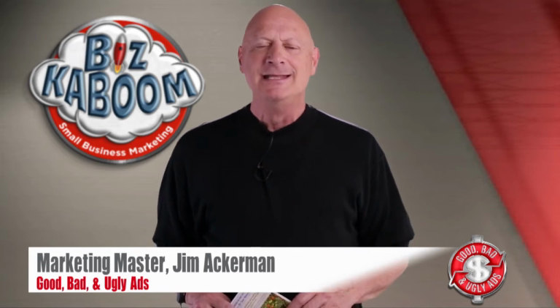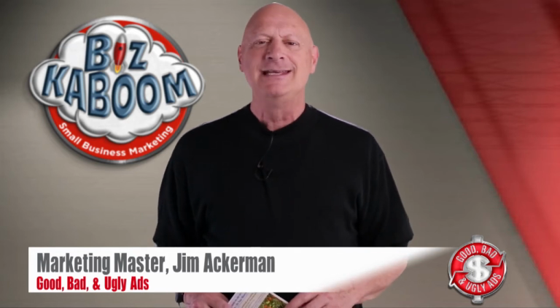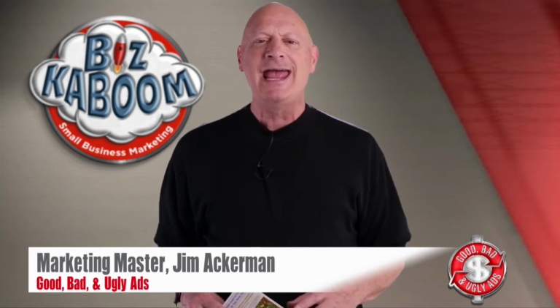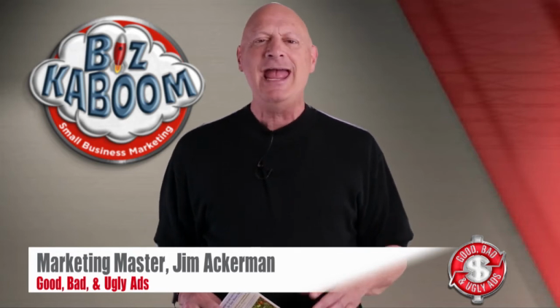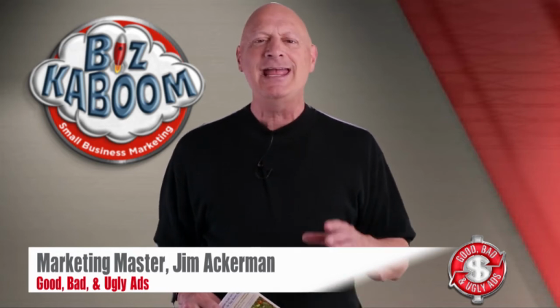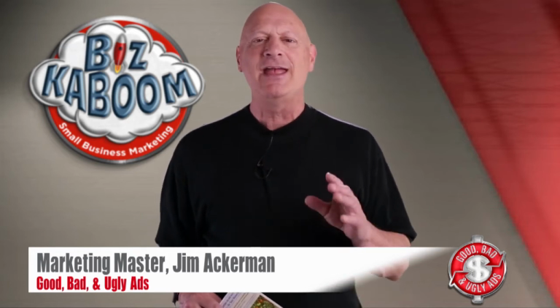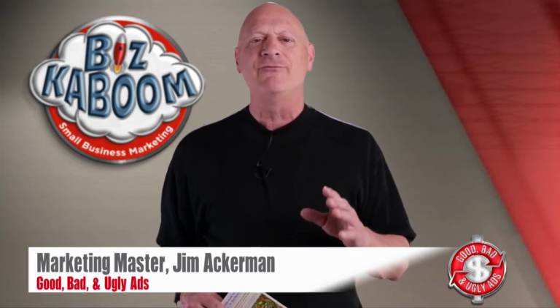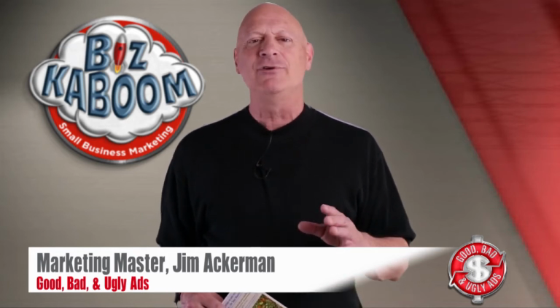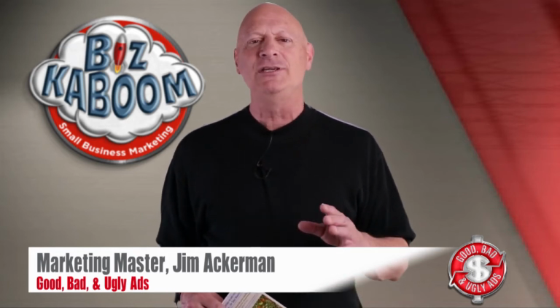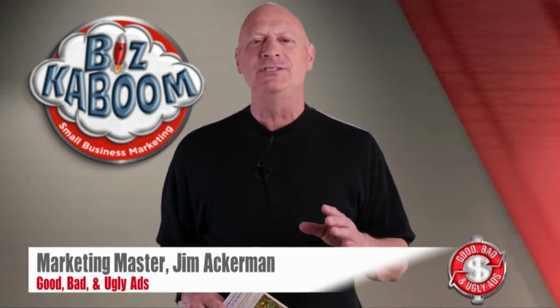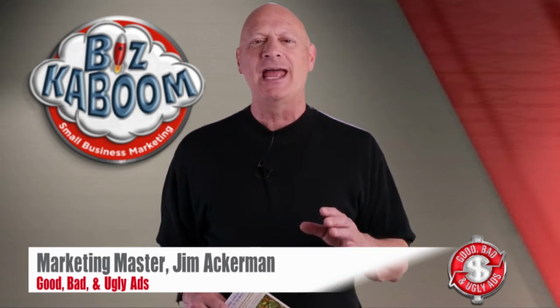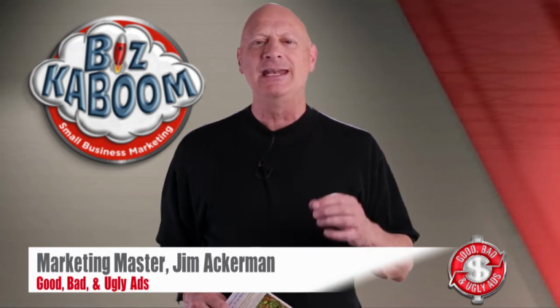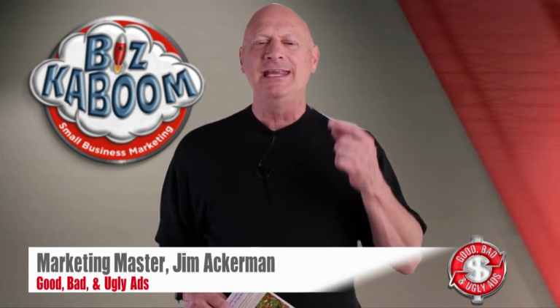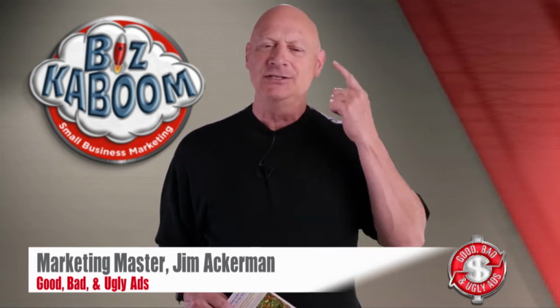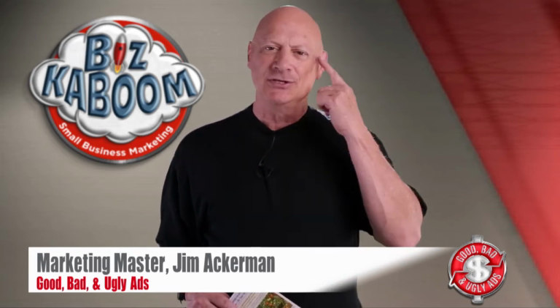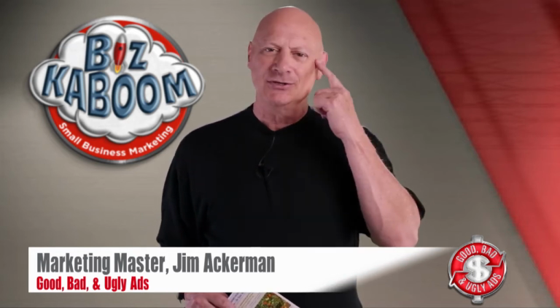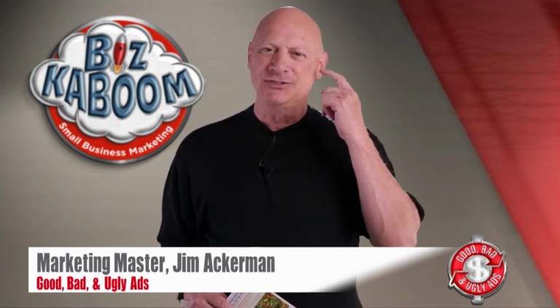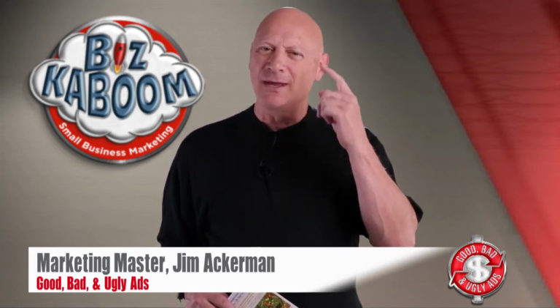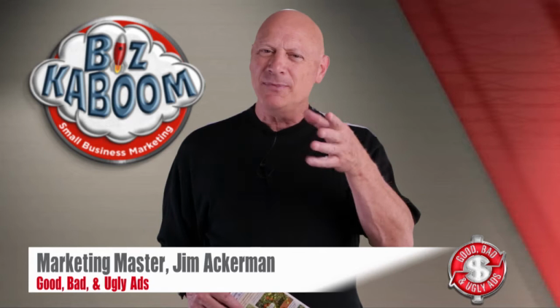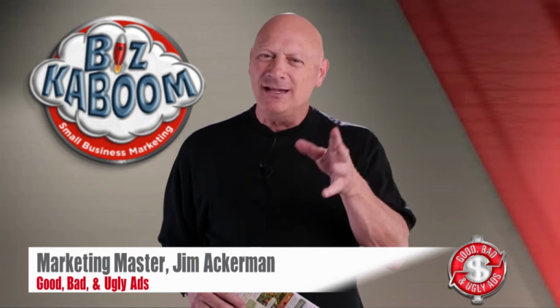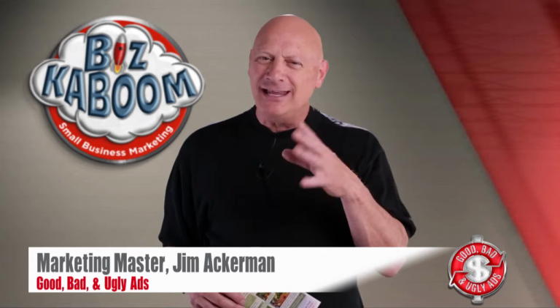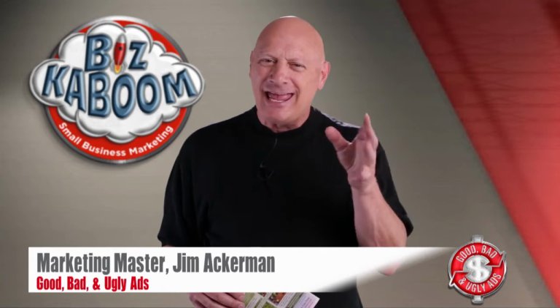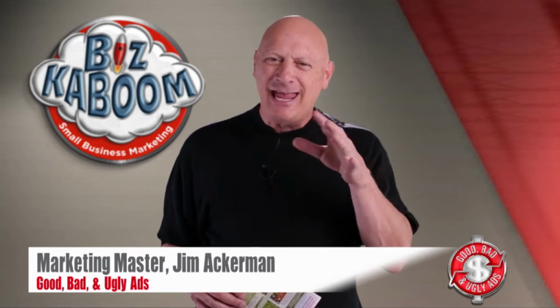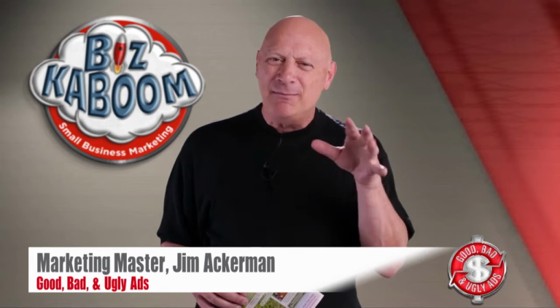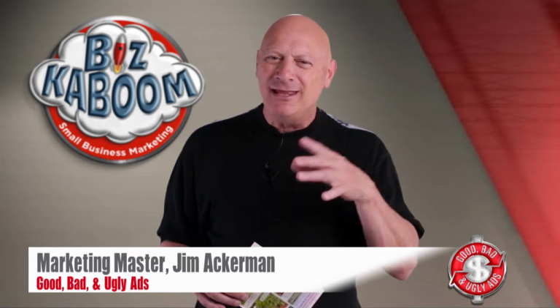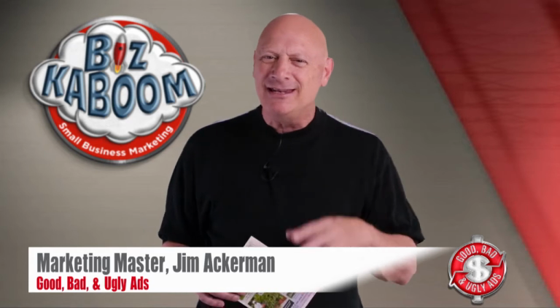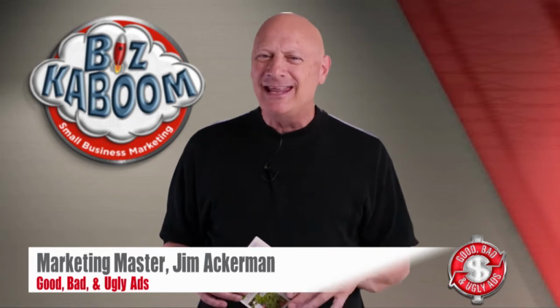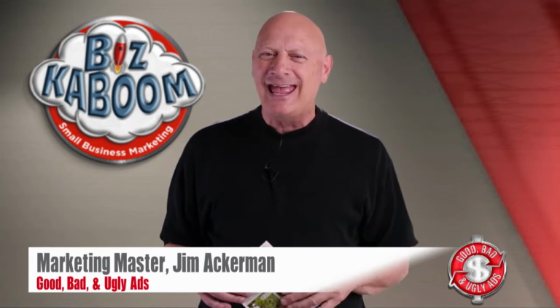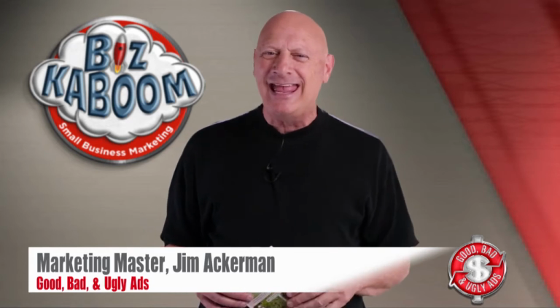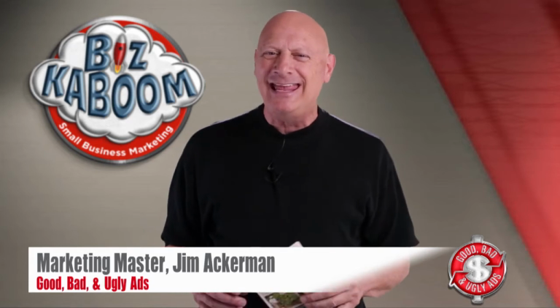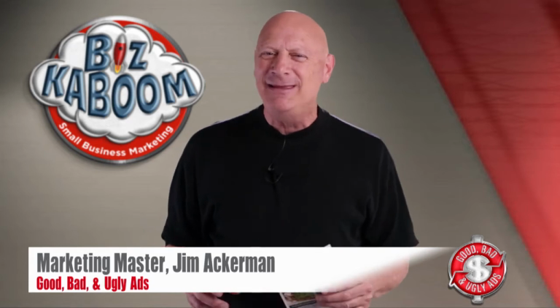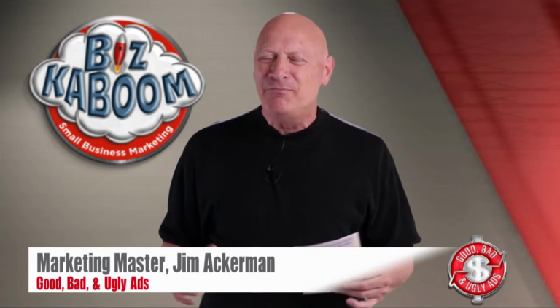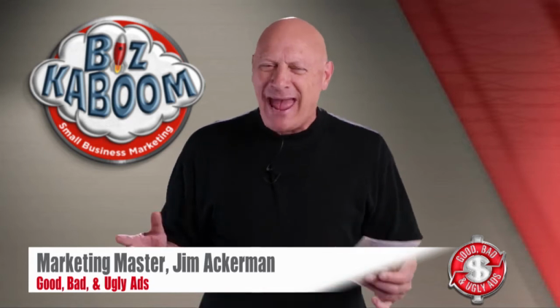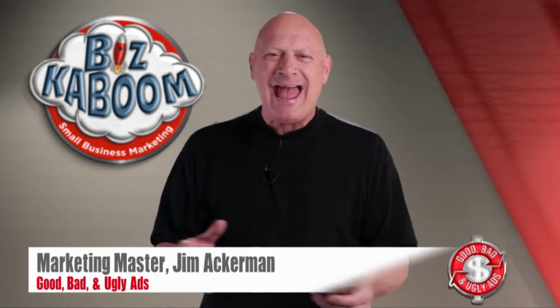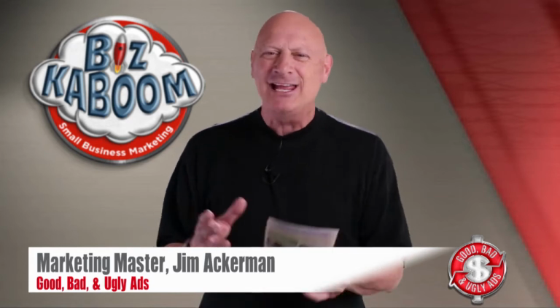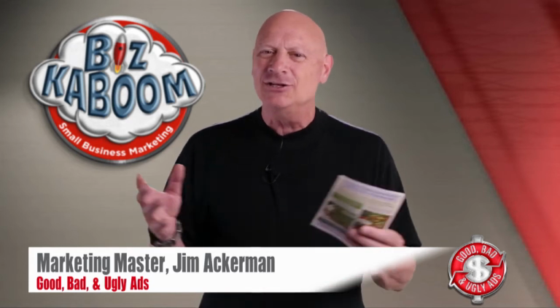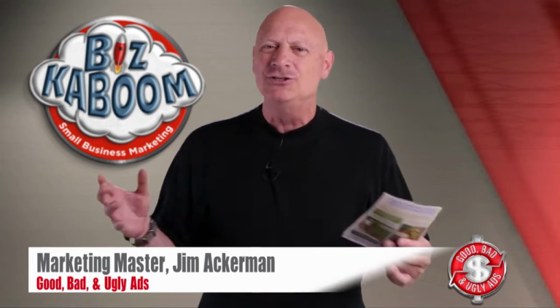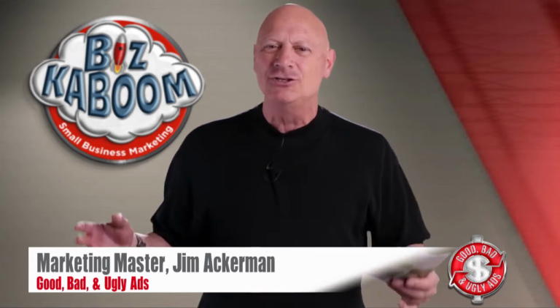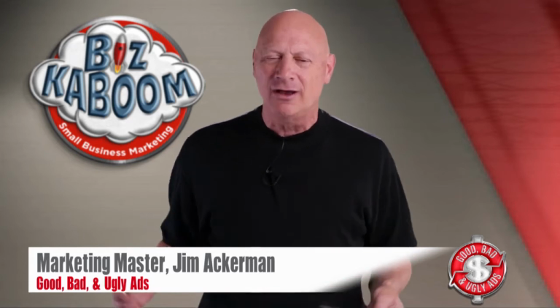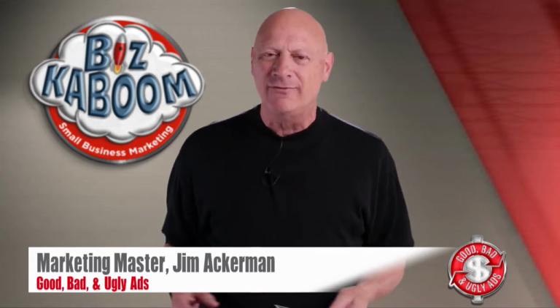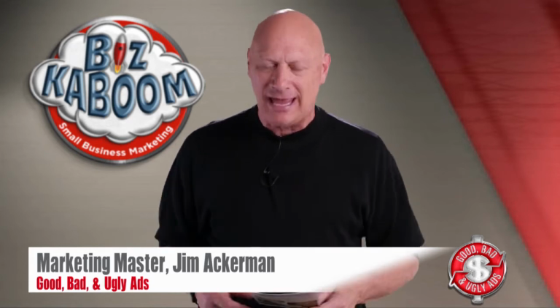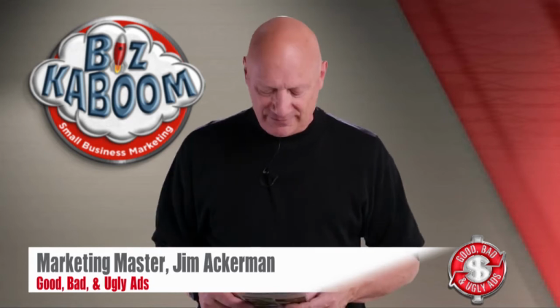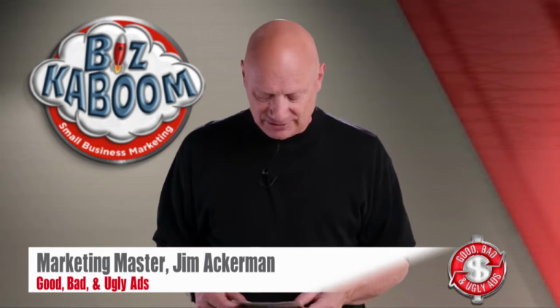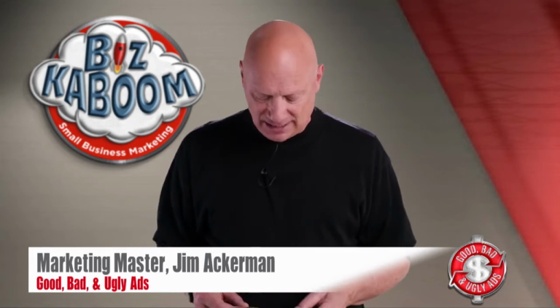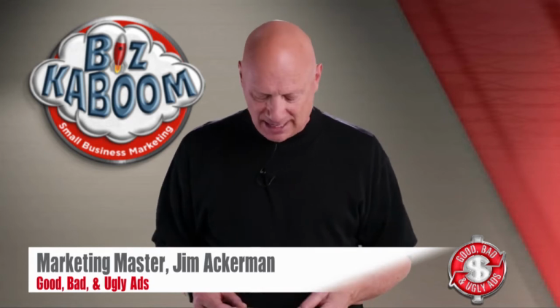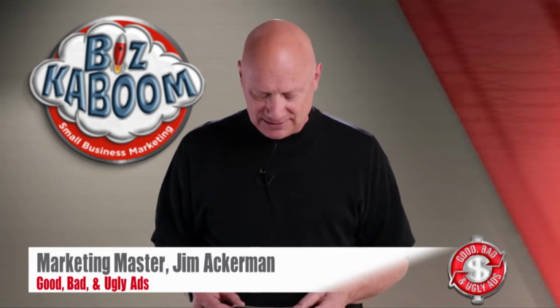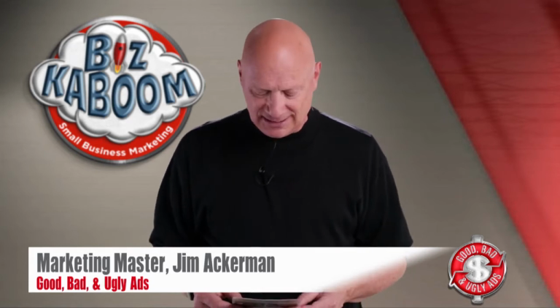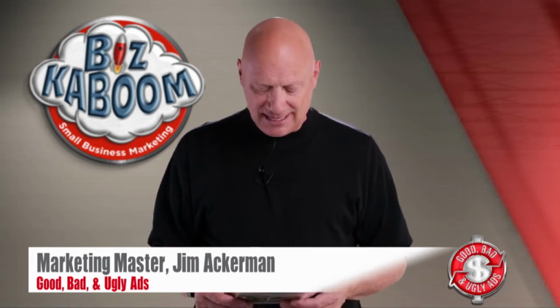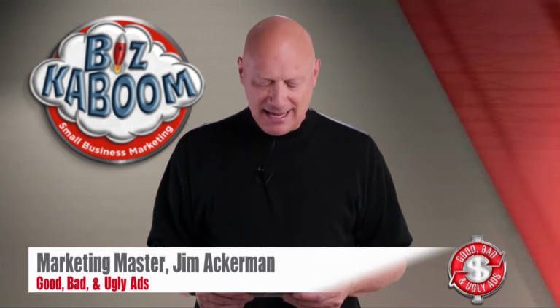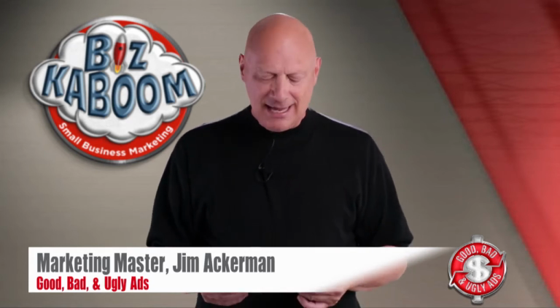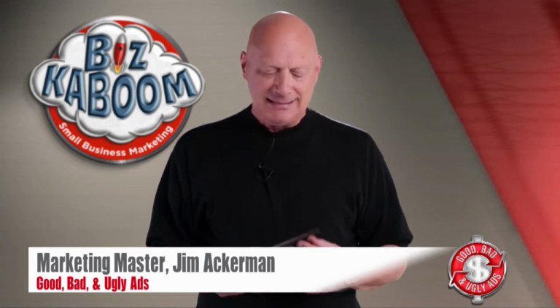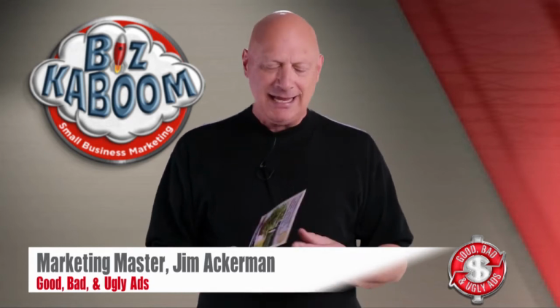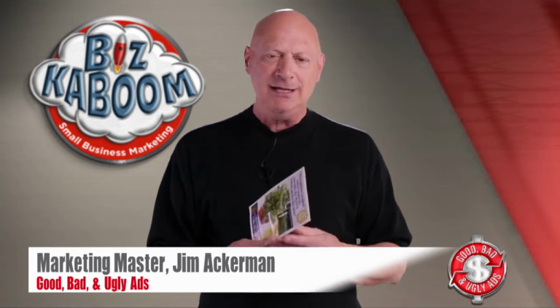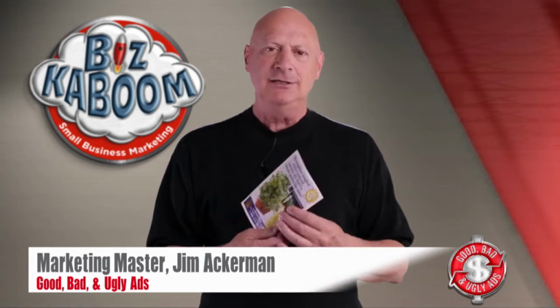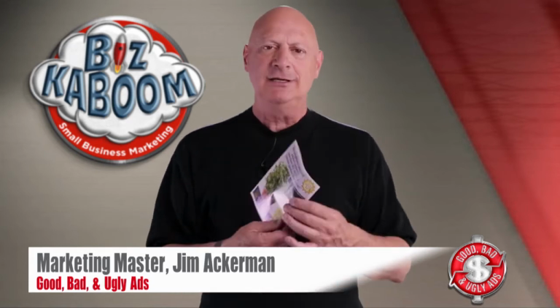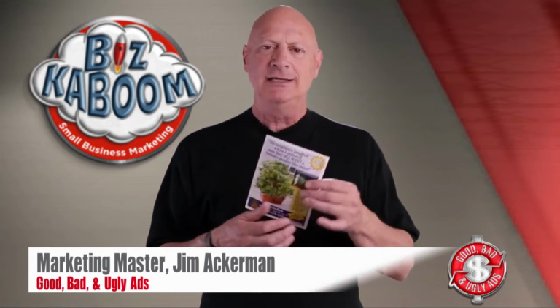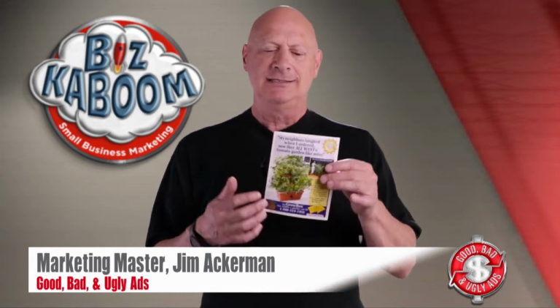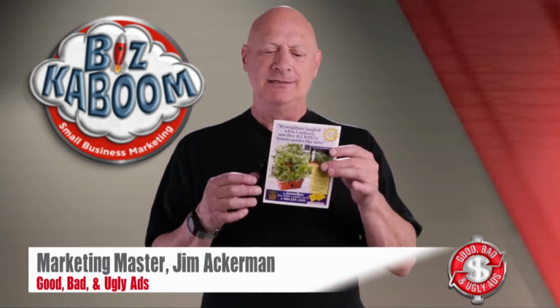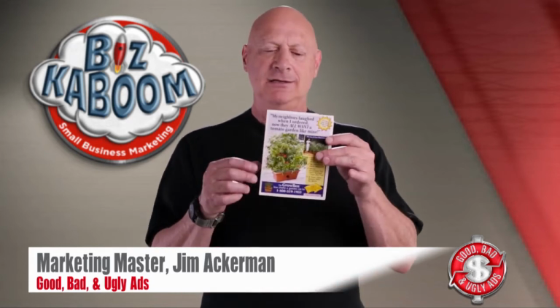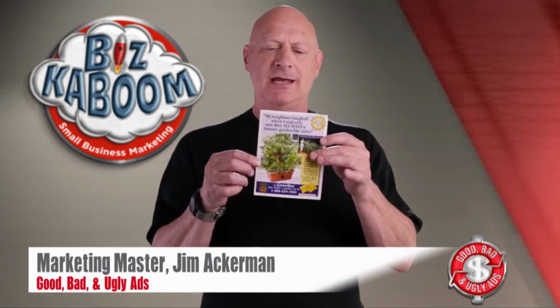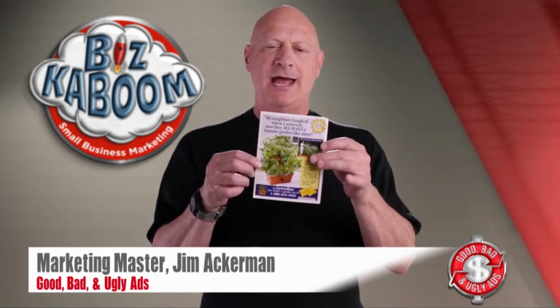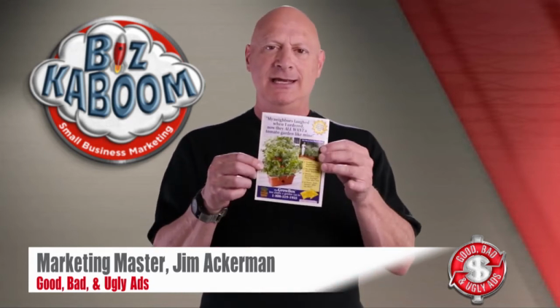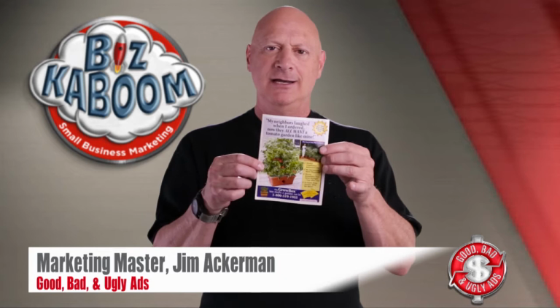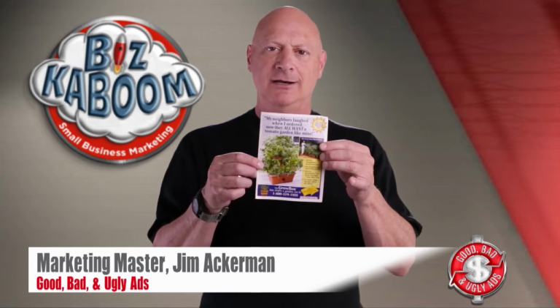Today, a freestanding insert — something that came in a package of advertising. Take a look at this little guy here.